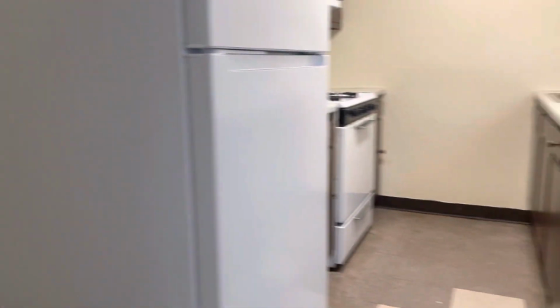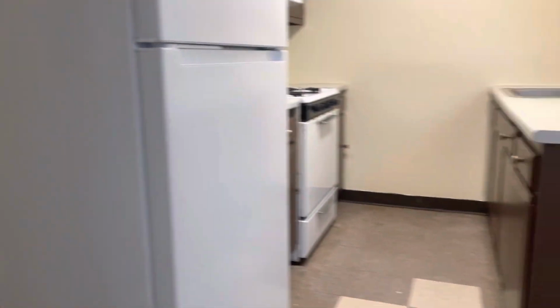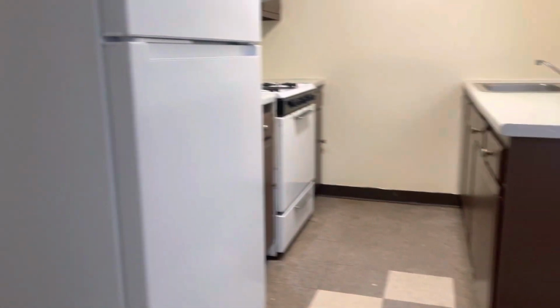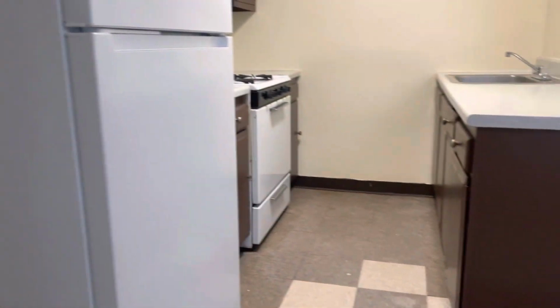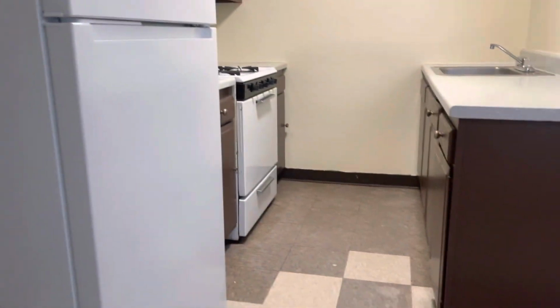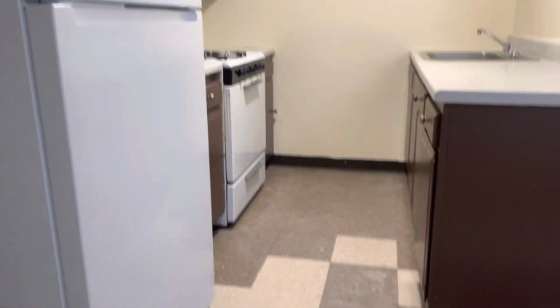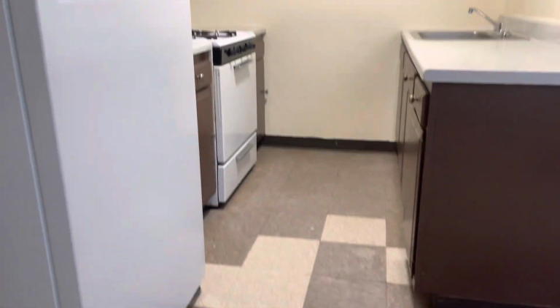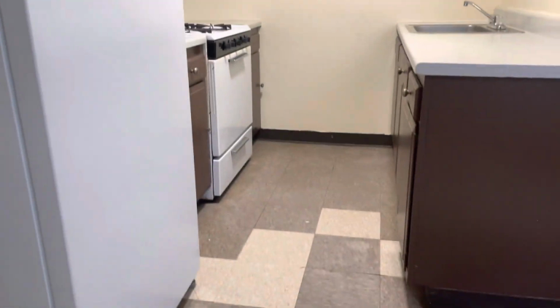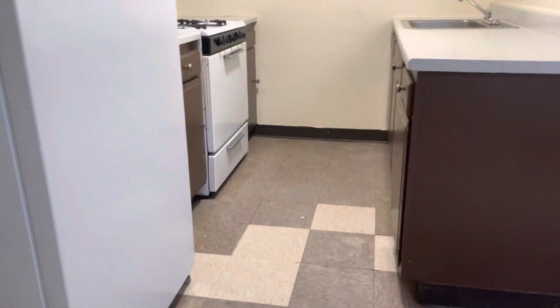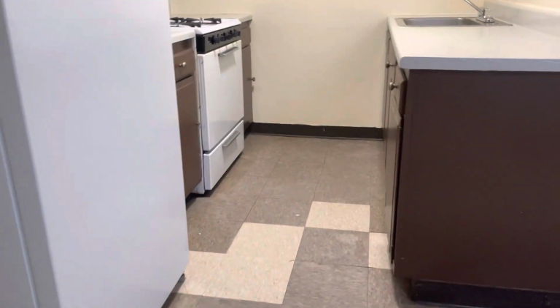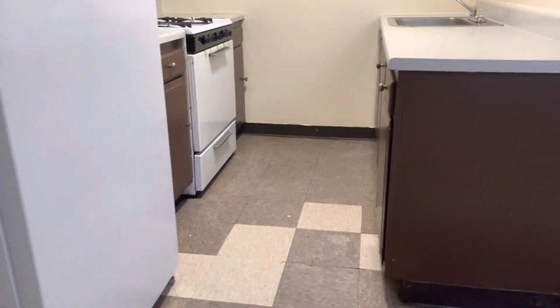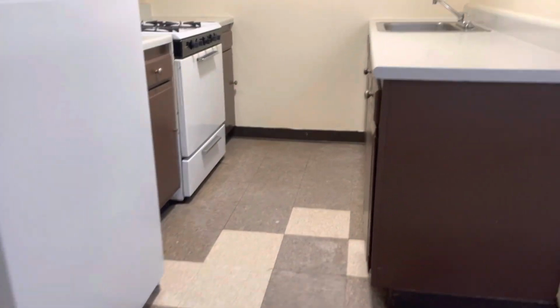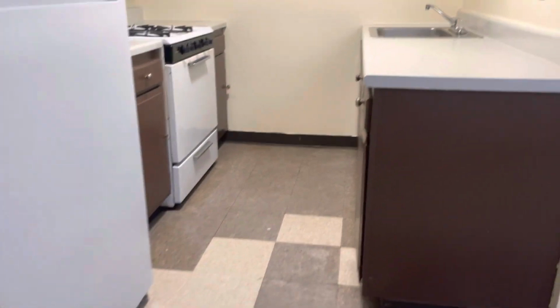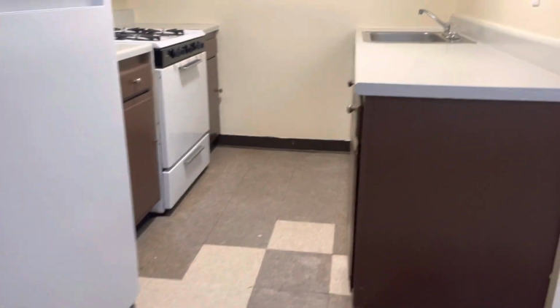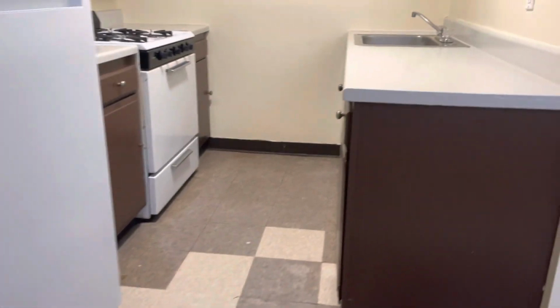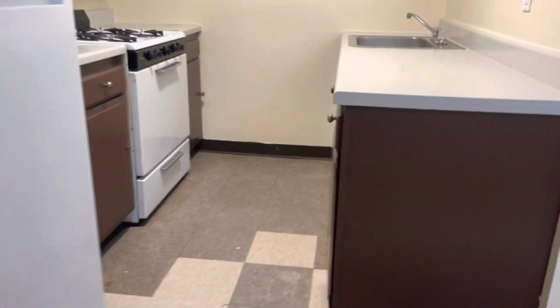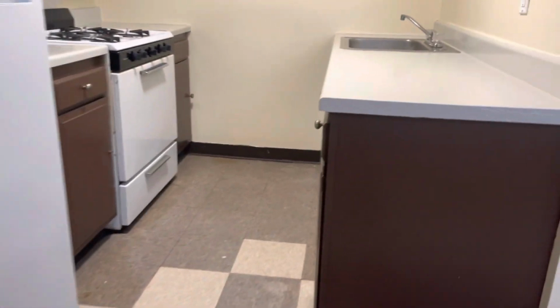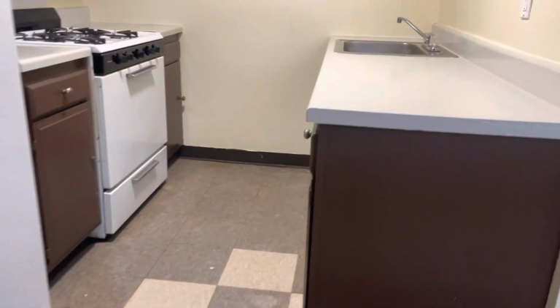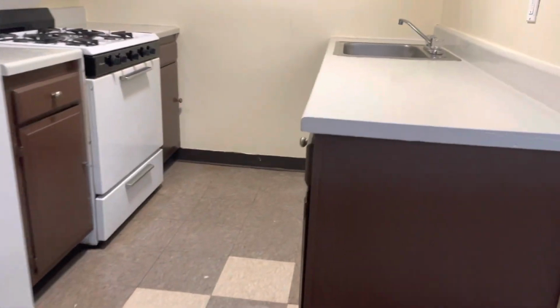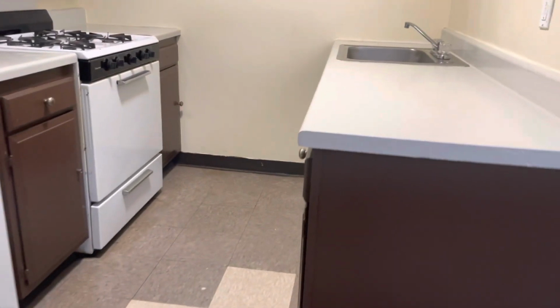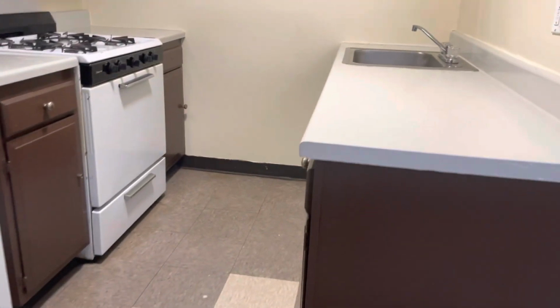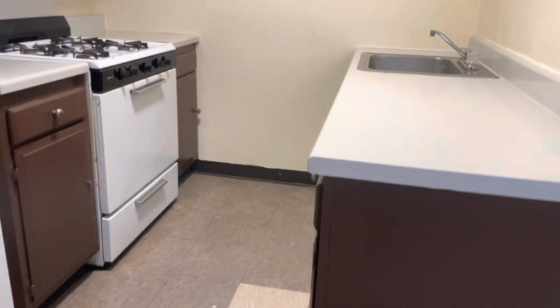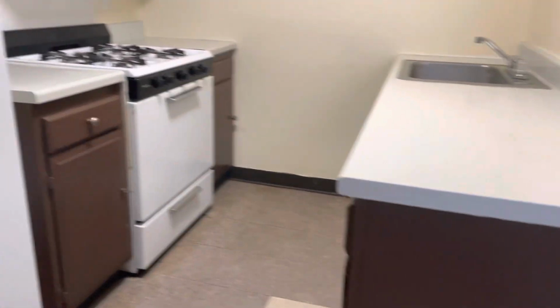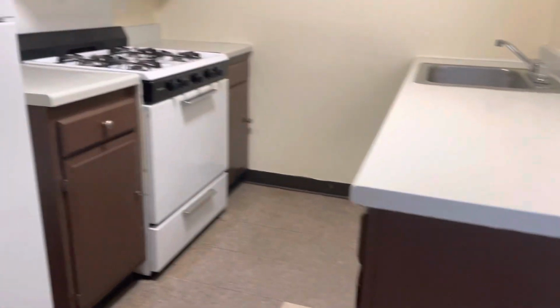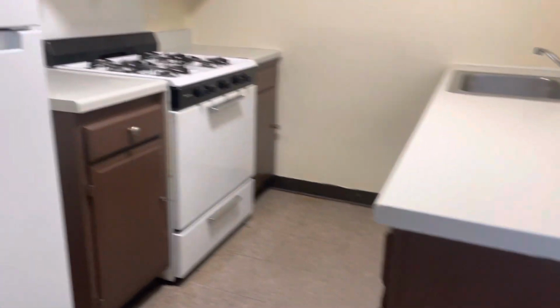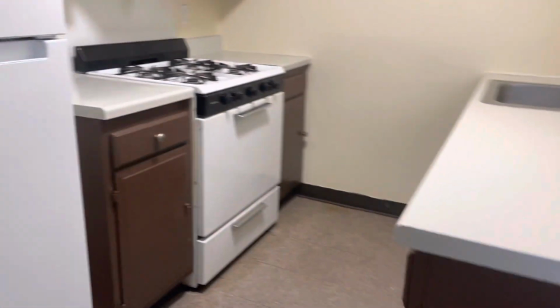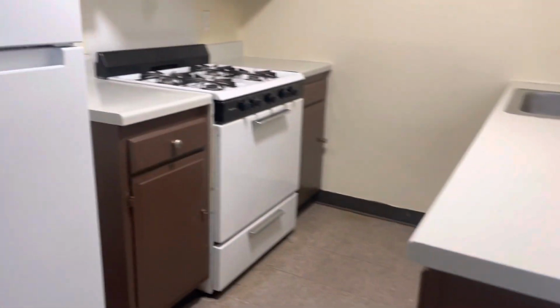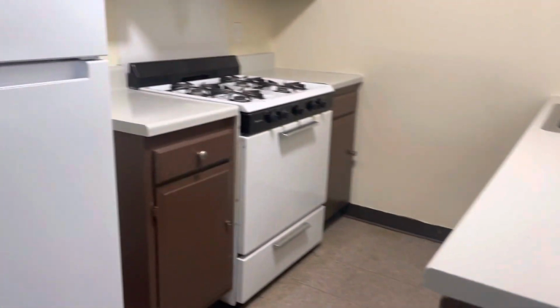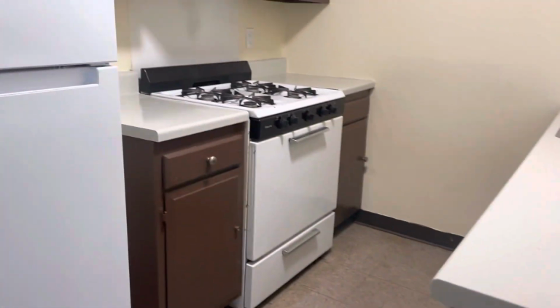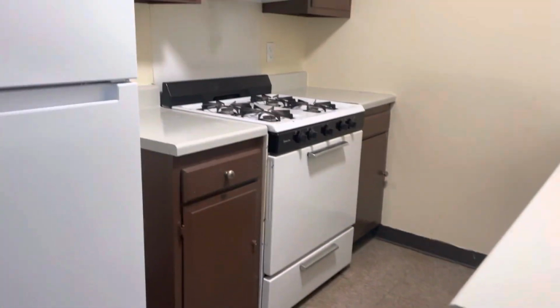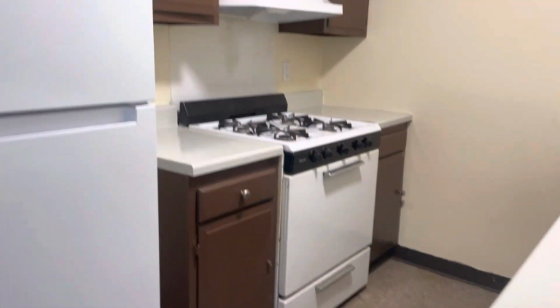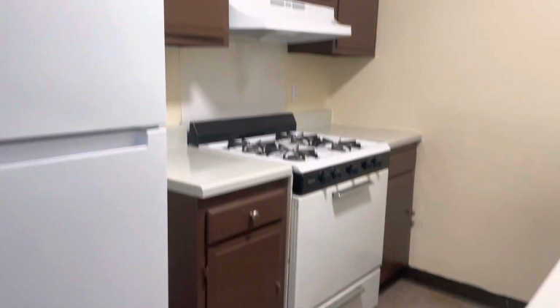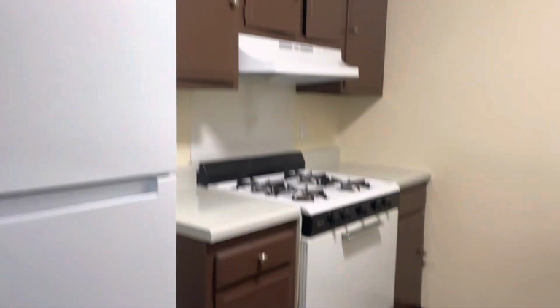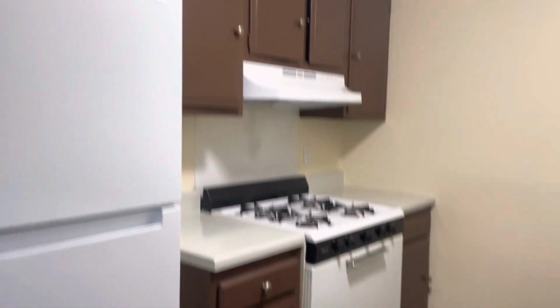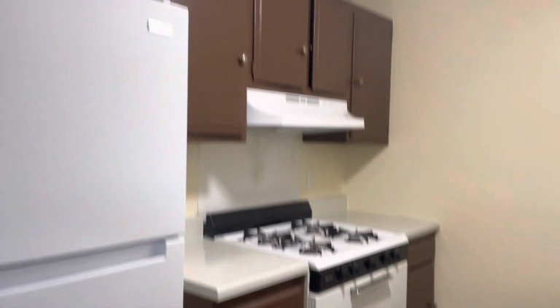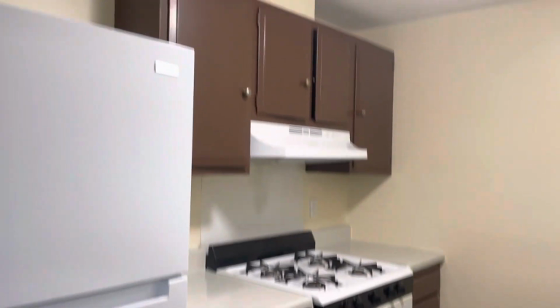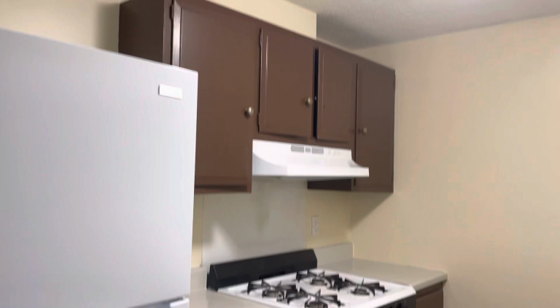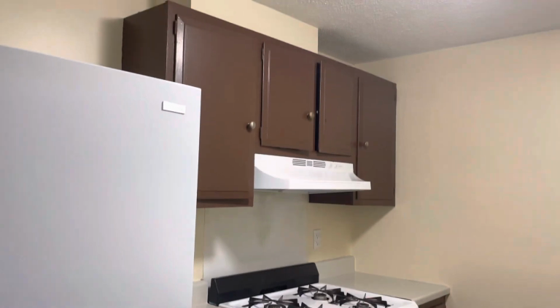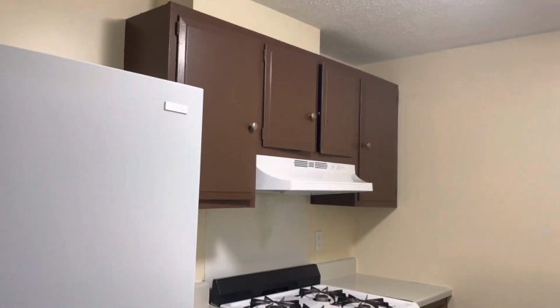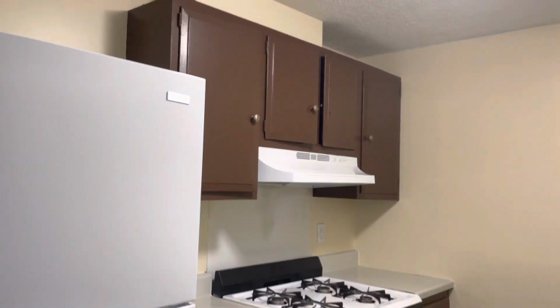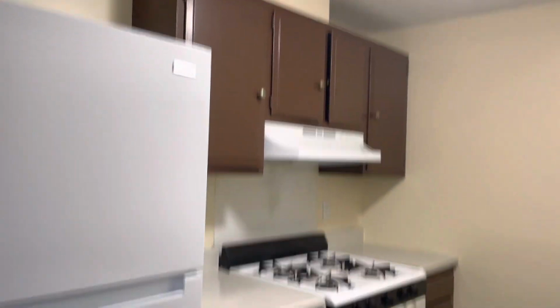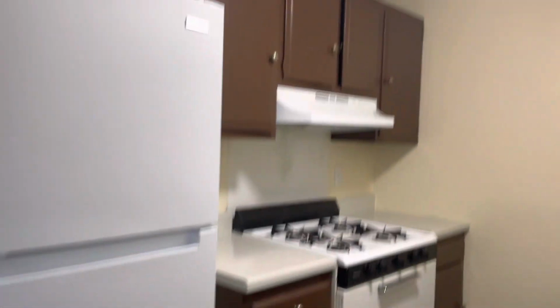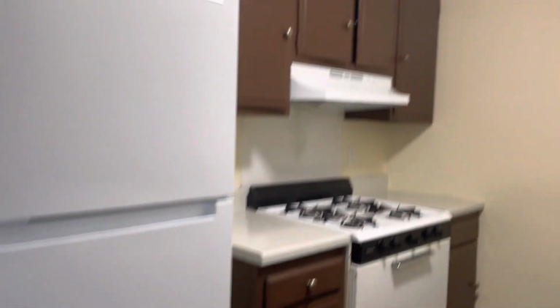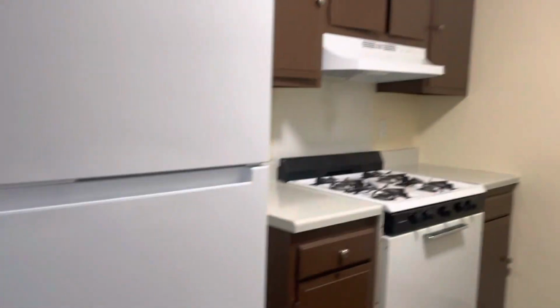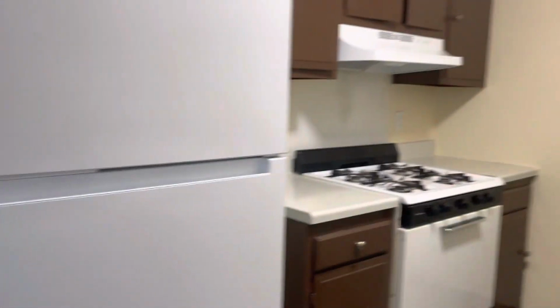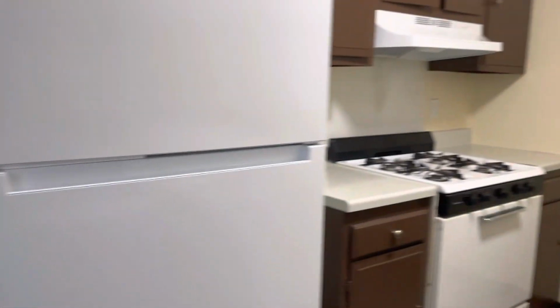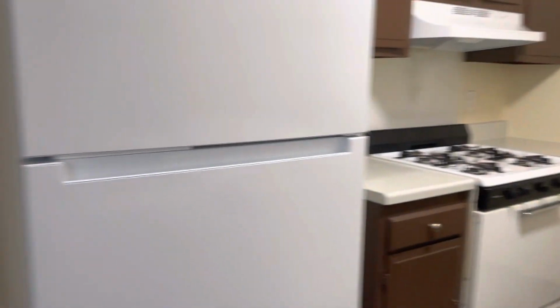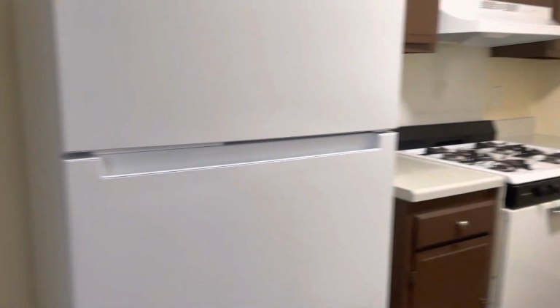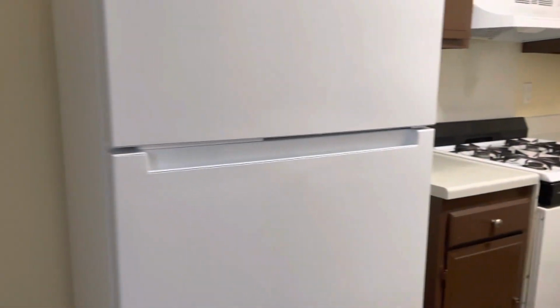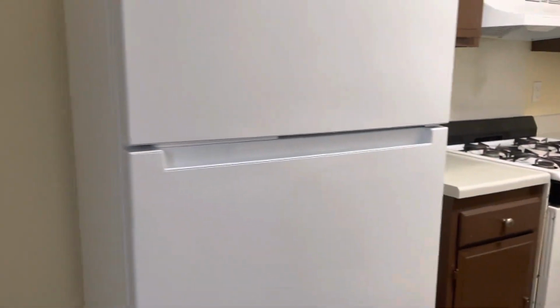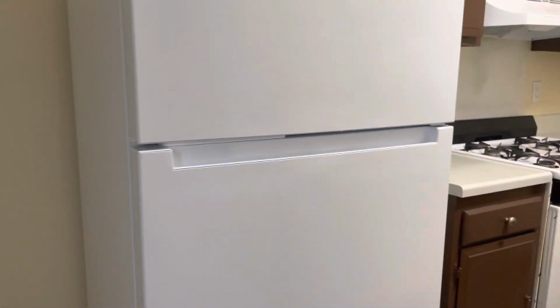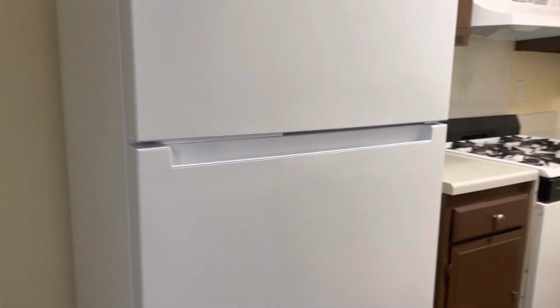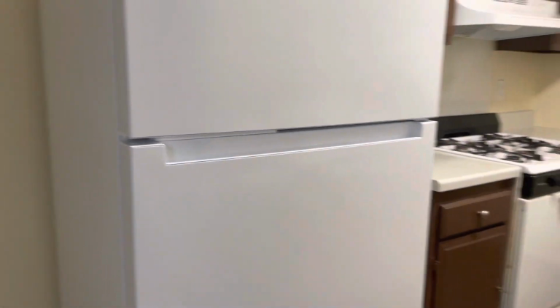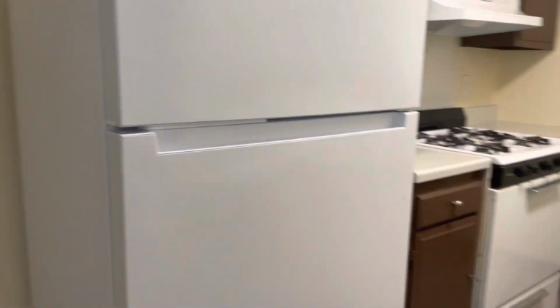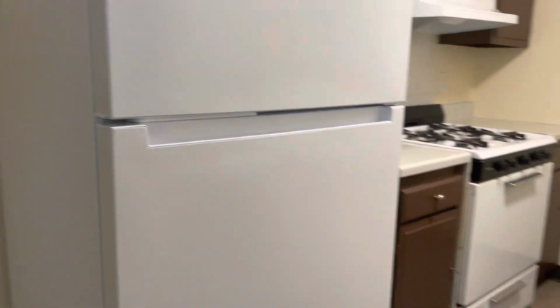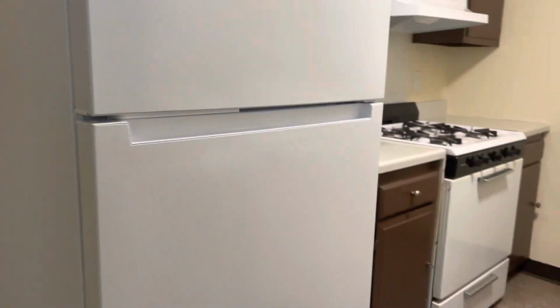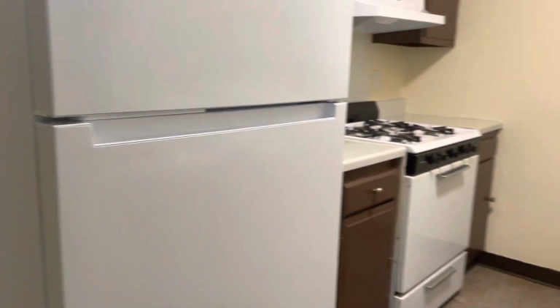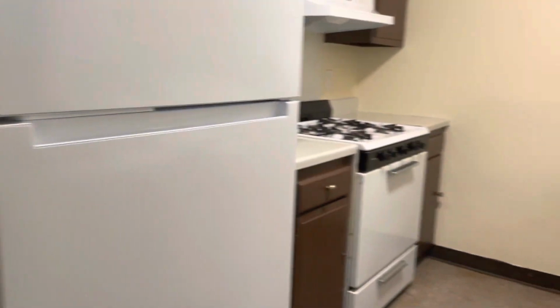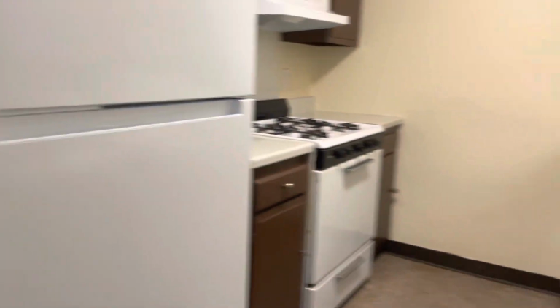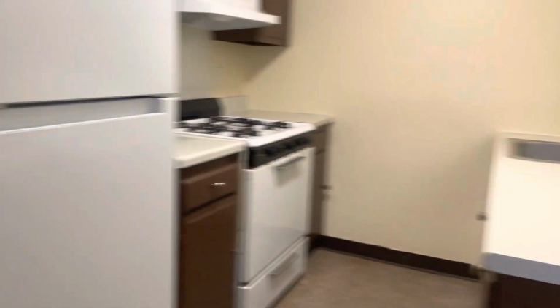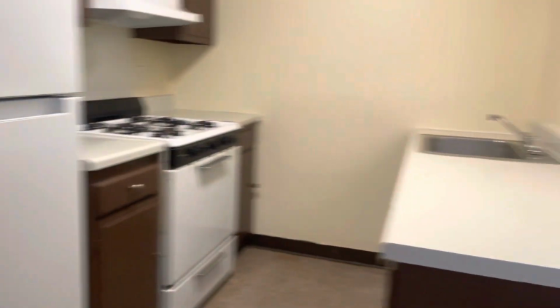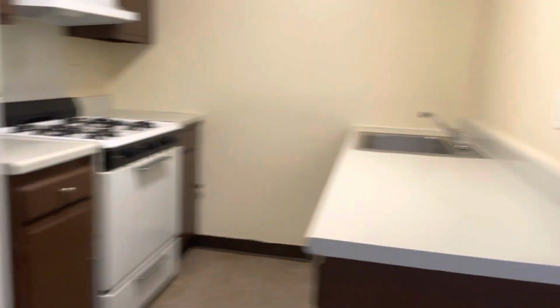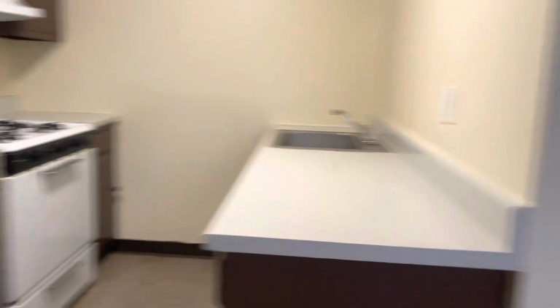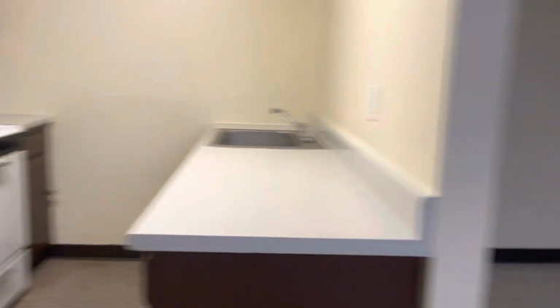Kitchen area here. Countertop space, gas stove, plenty of cabinets, new refrigerator.